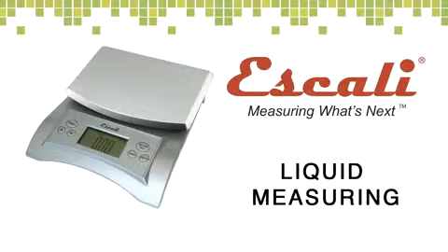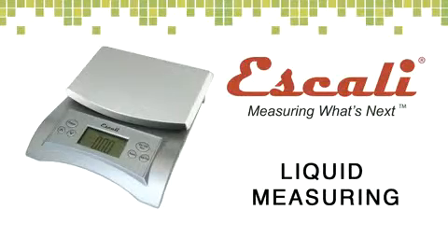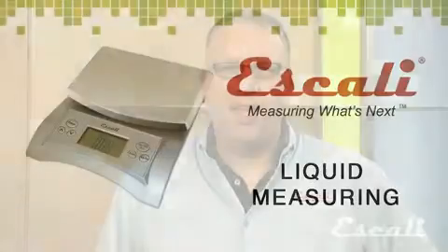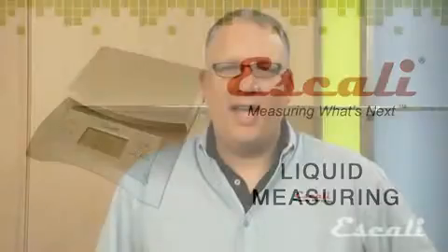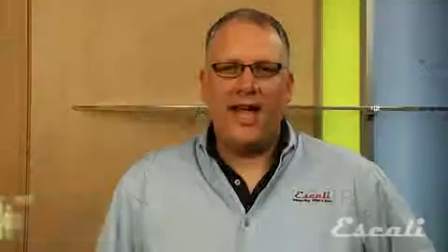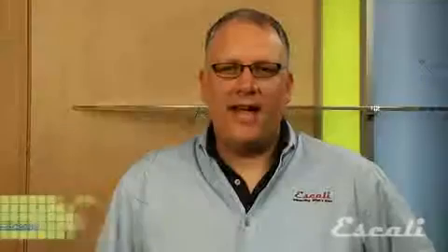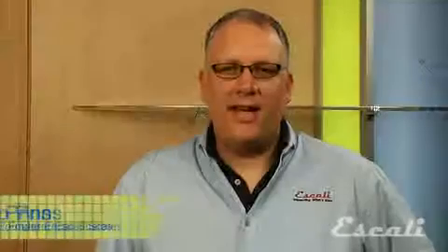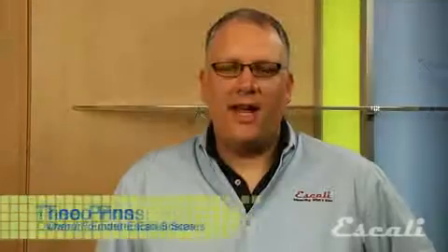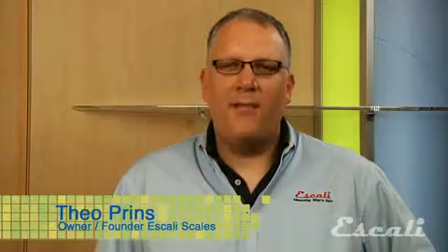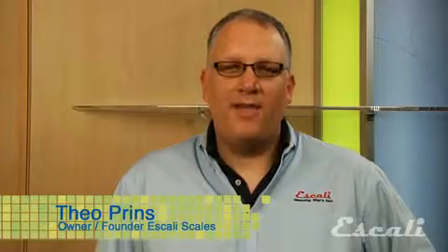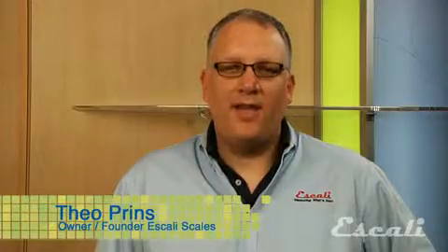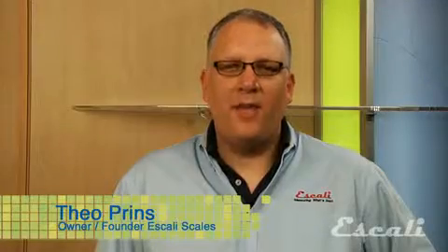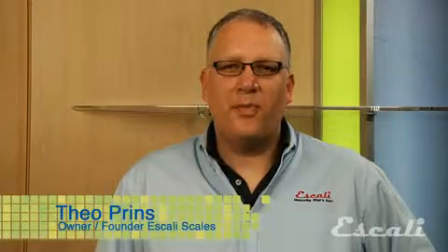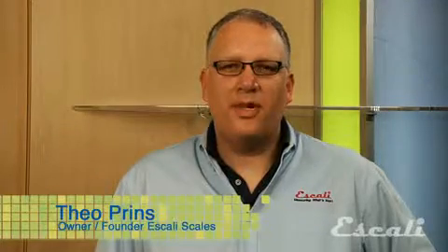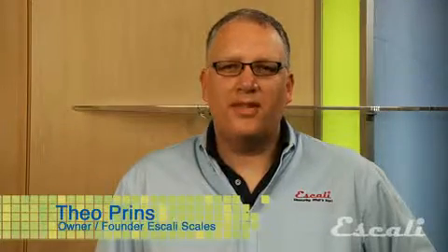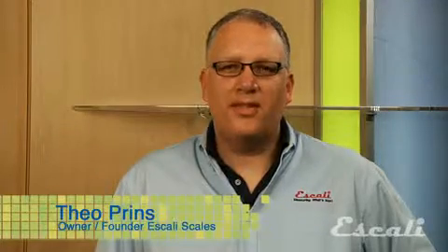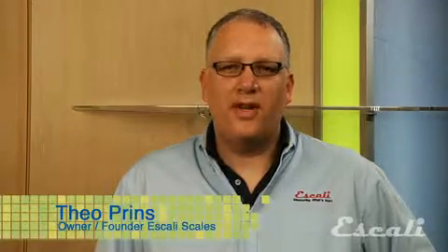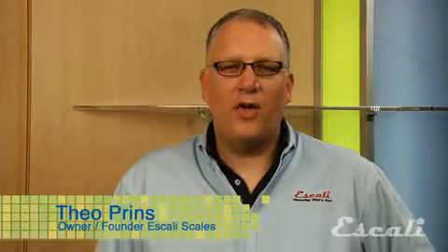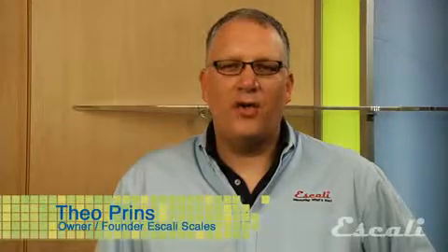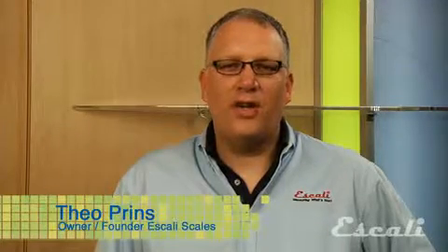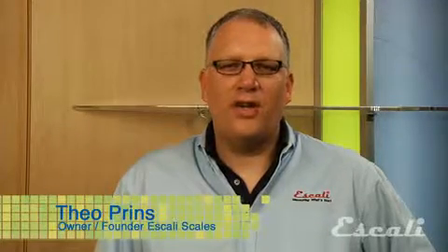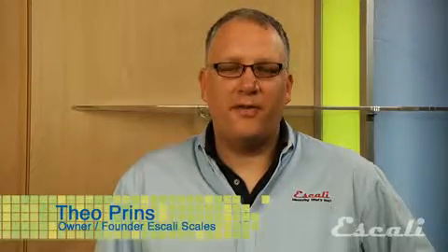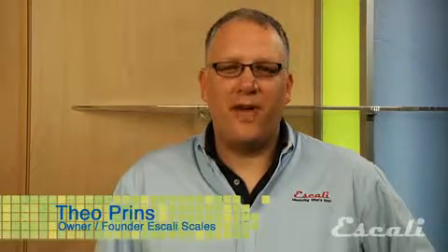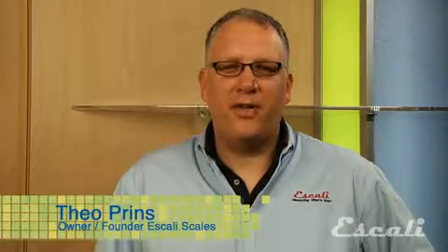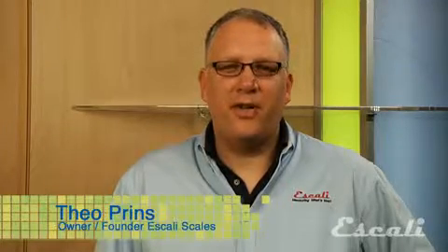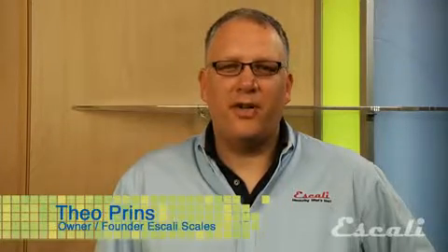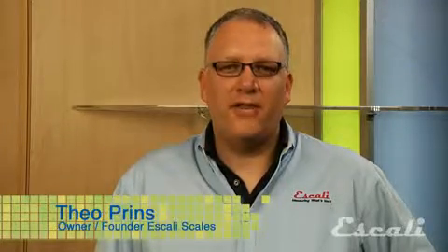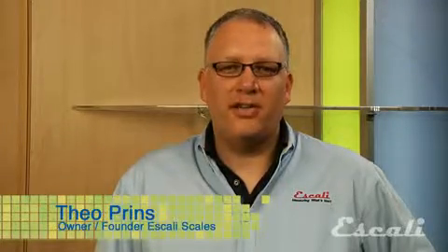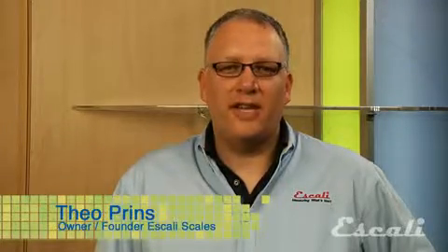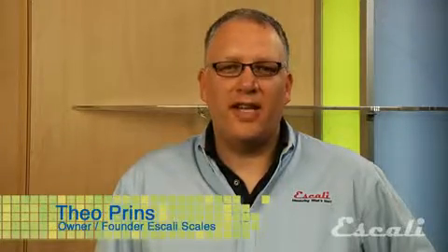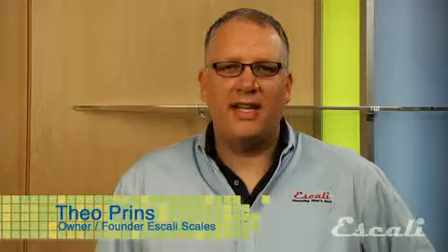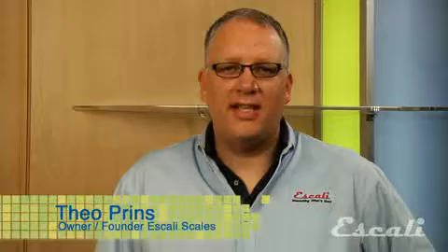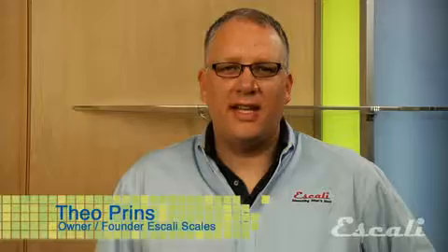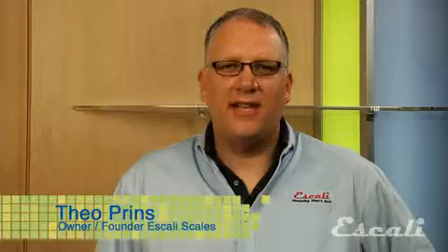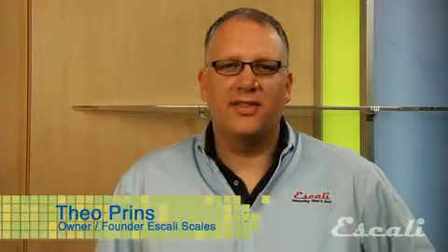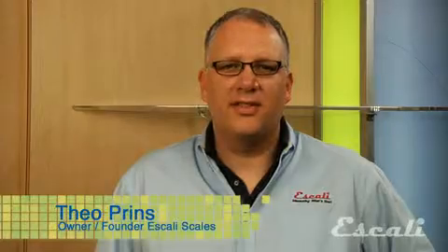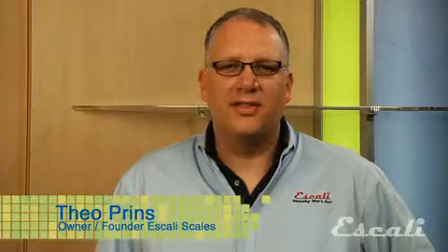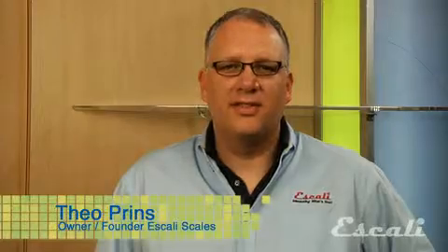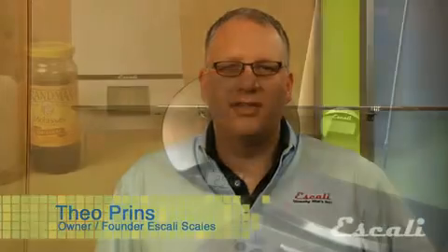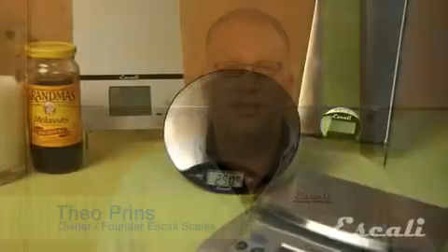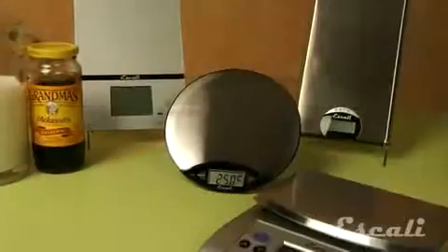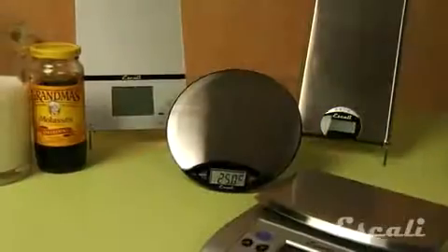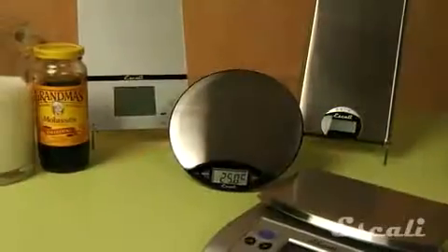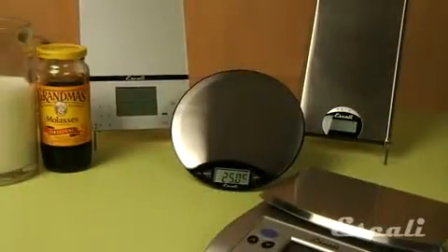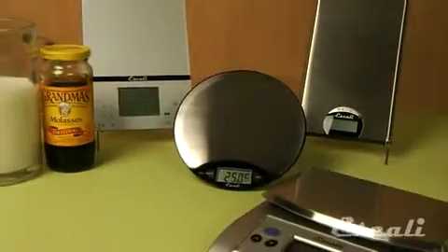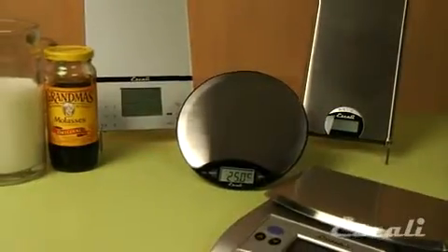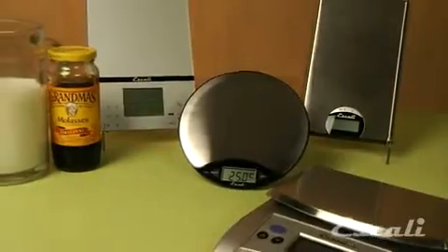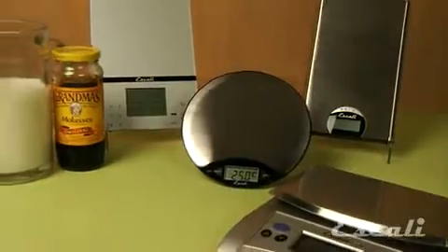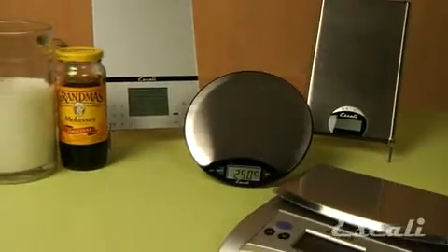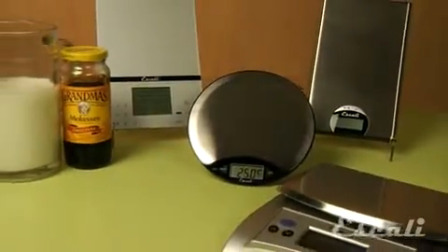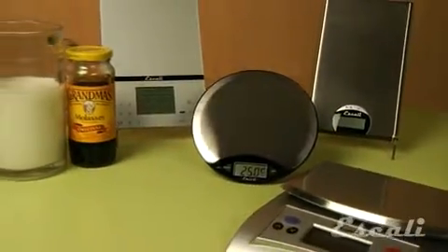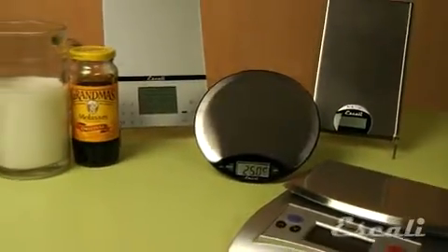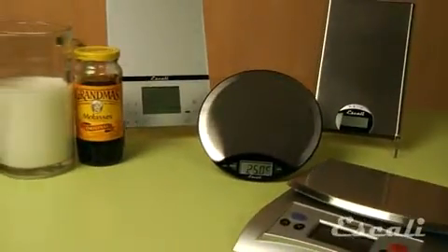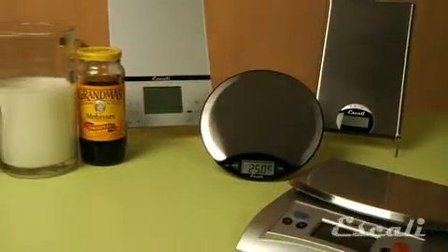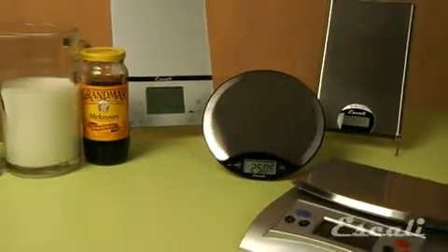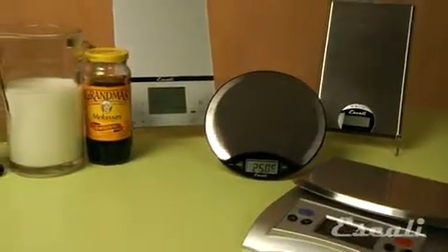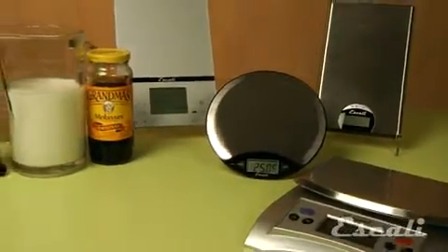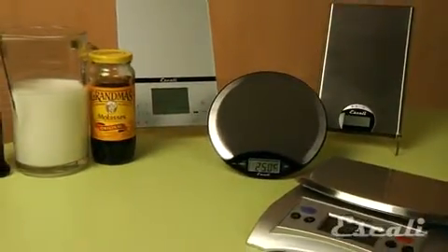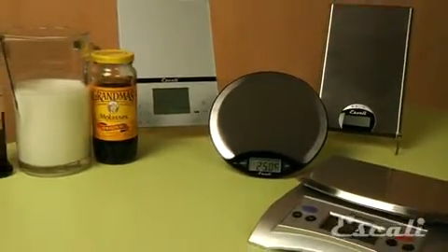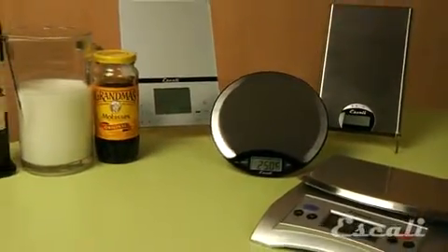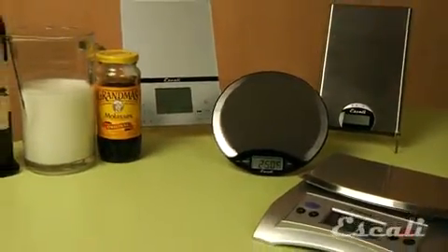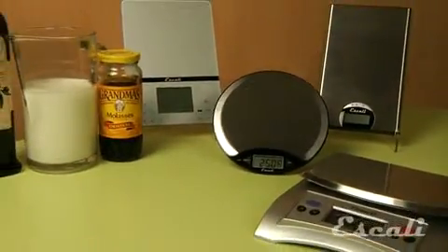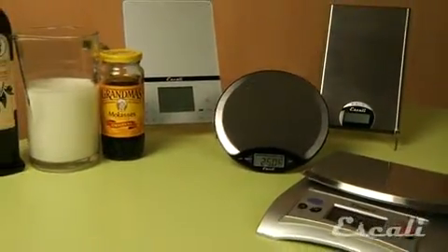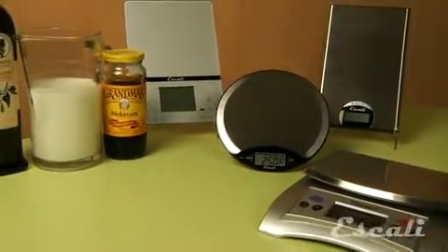Hi, I'm Theo Prince, owner and founder of Escali Scales. Let me tell you a little more about our liquid measuring scales.